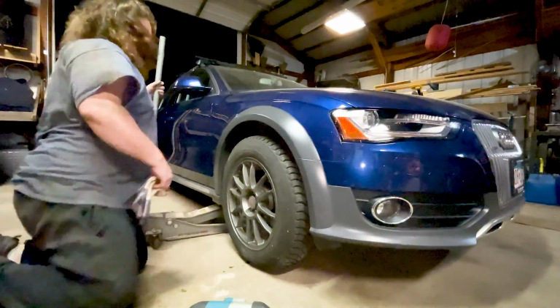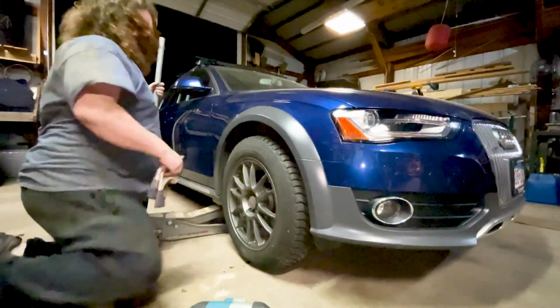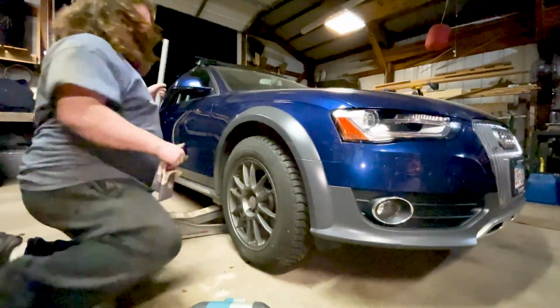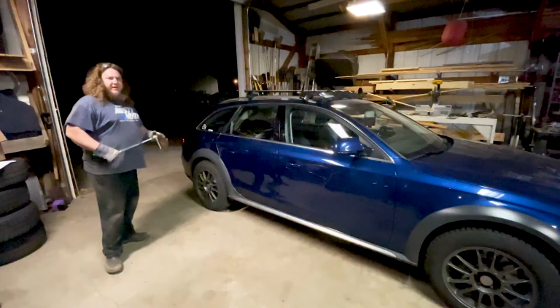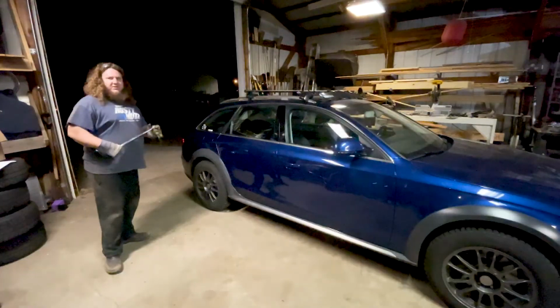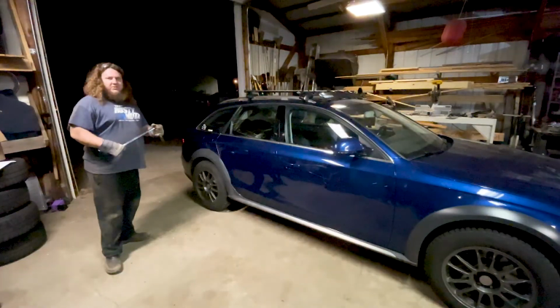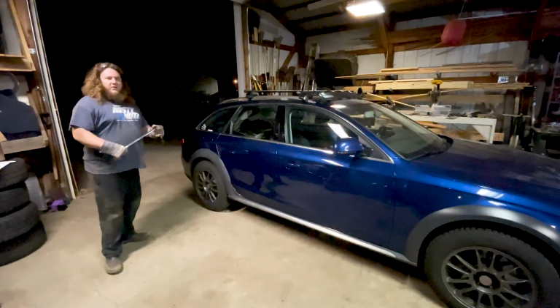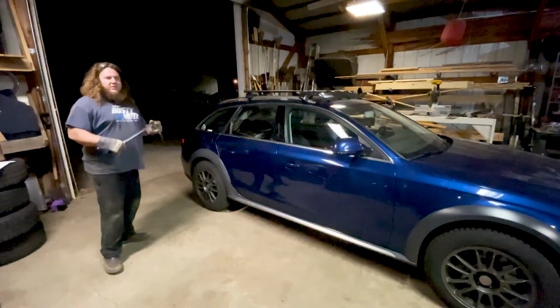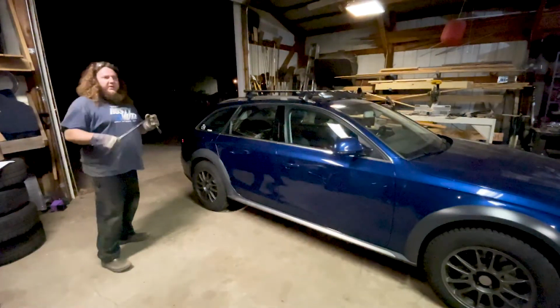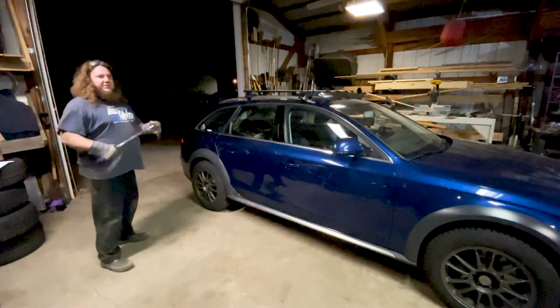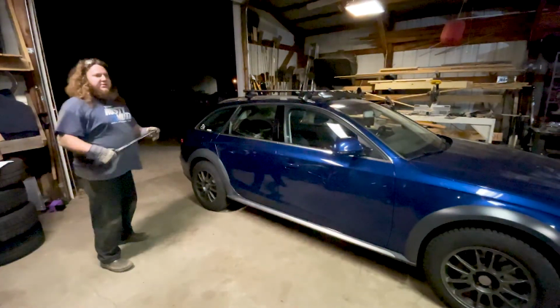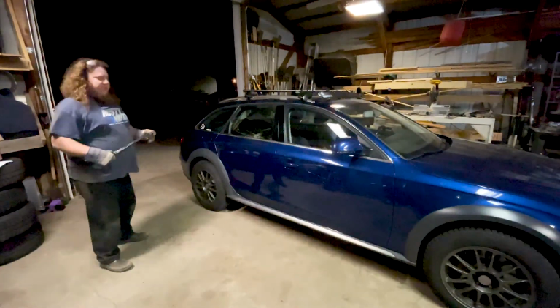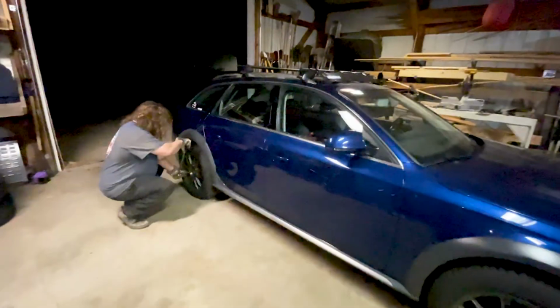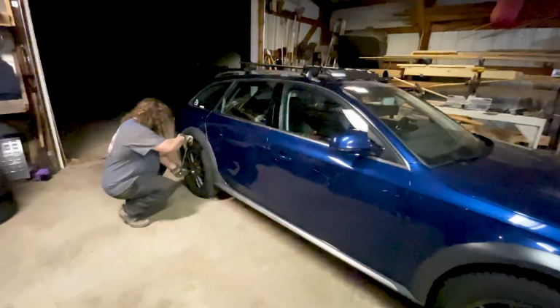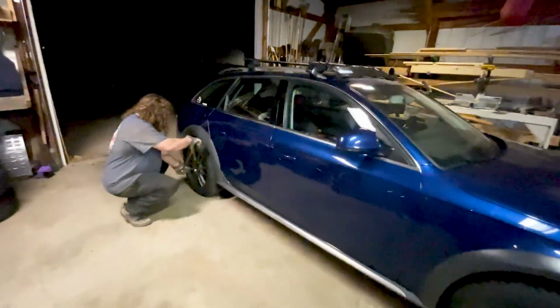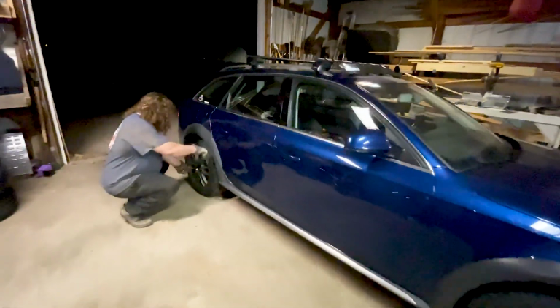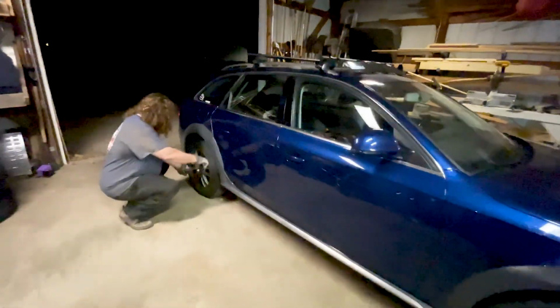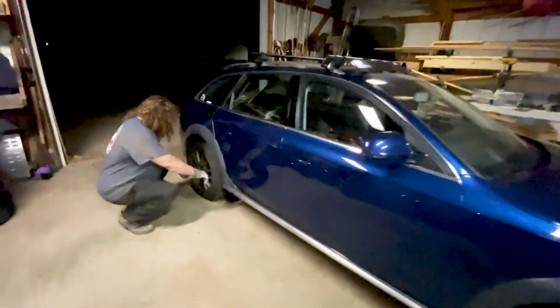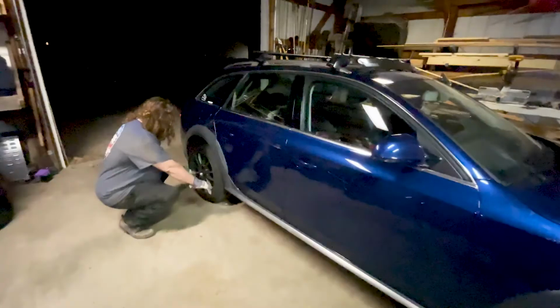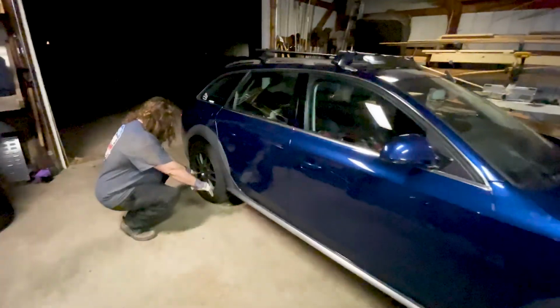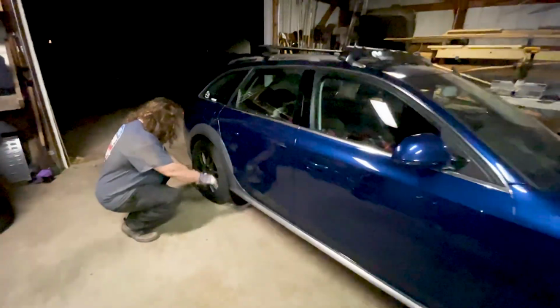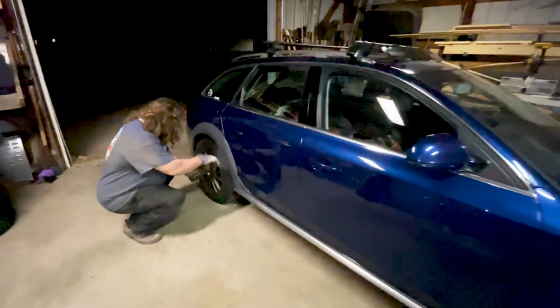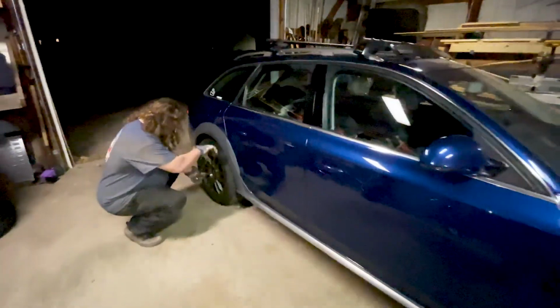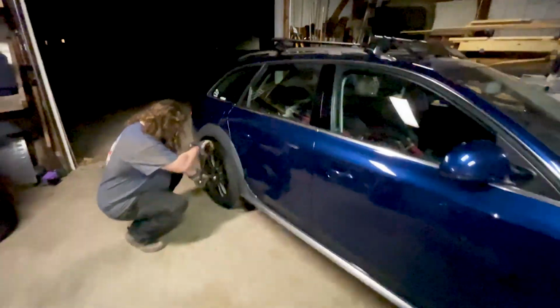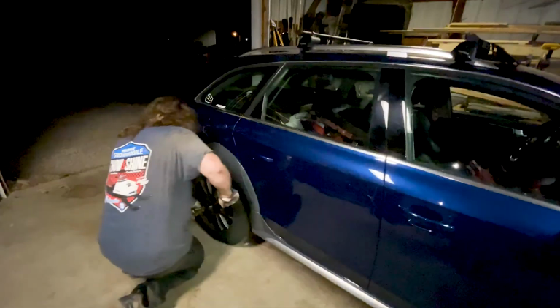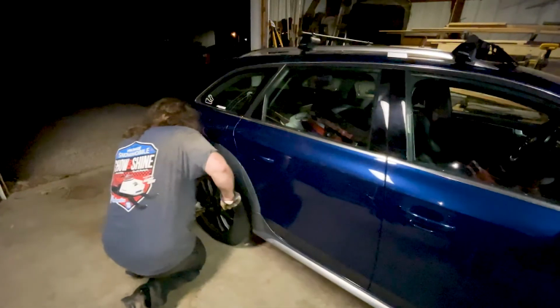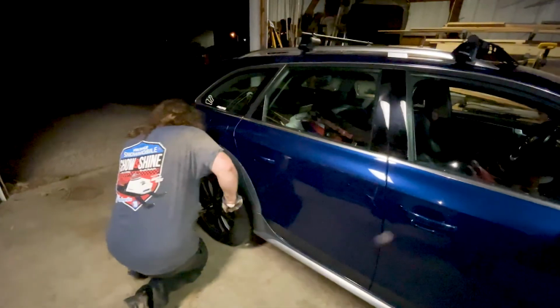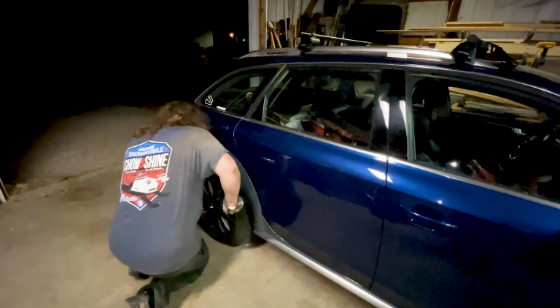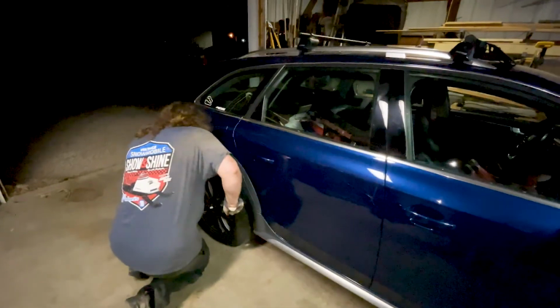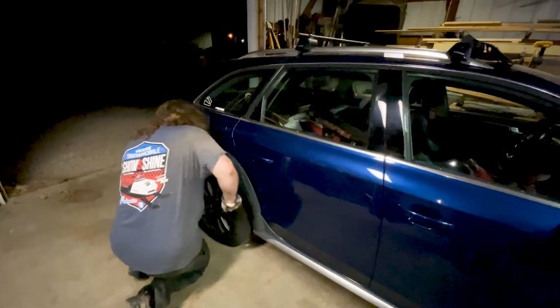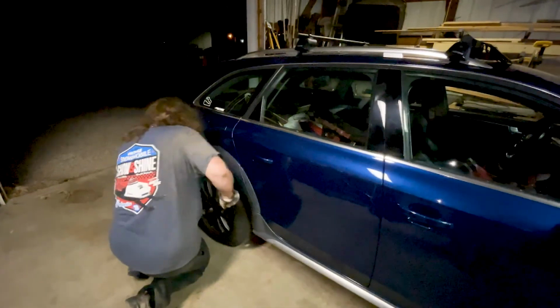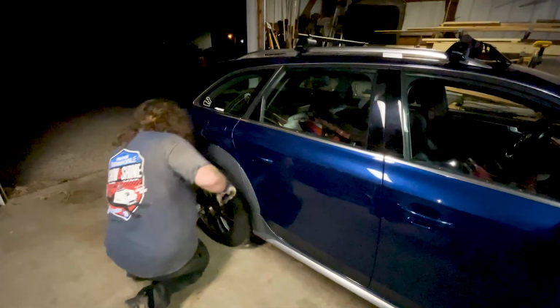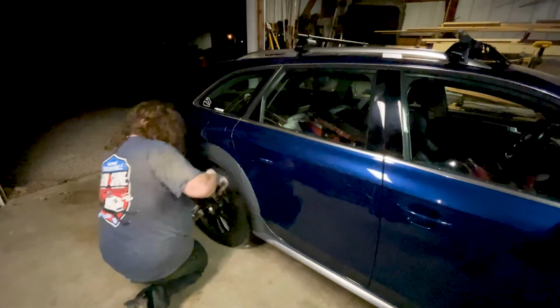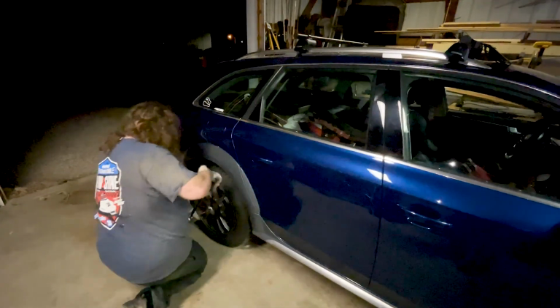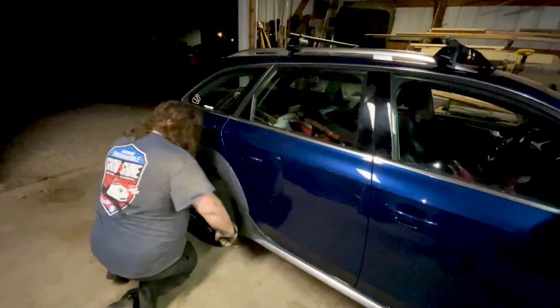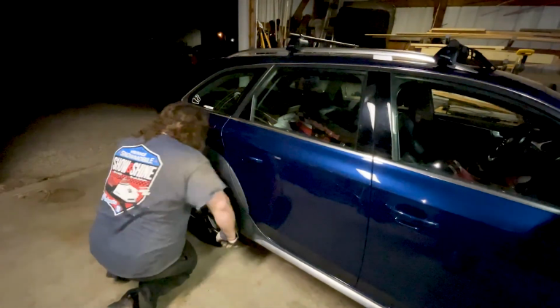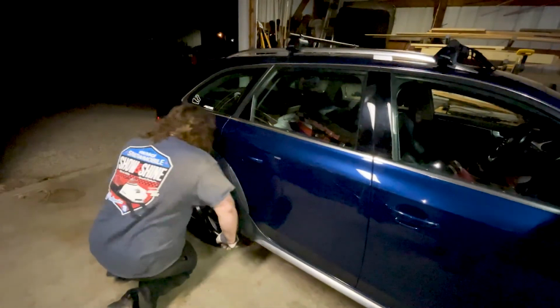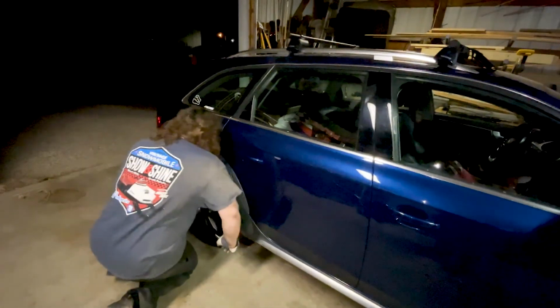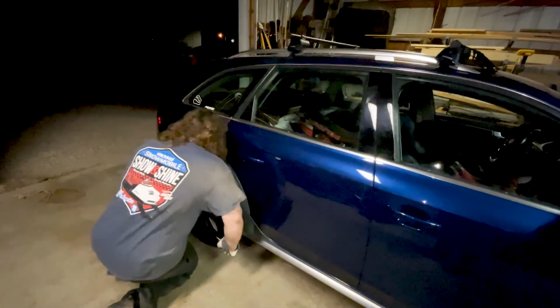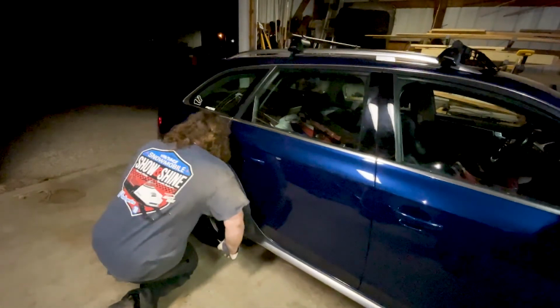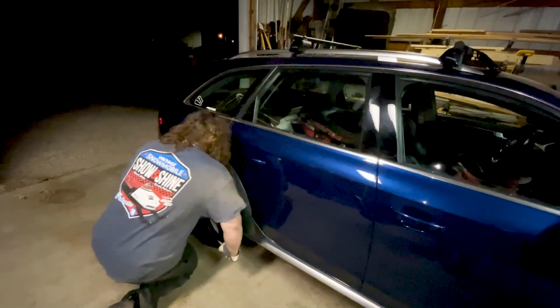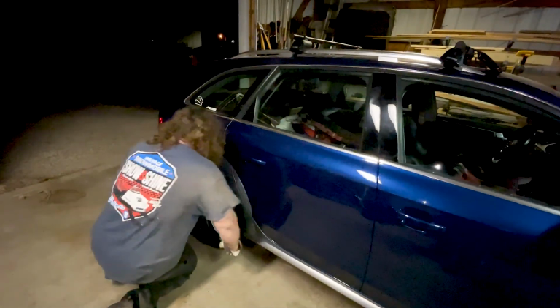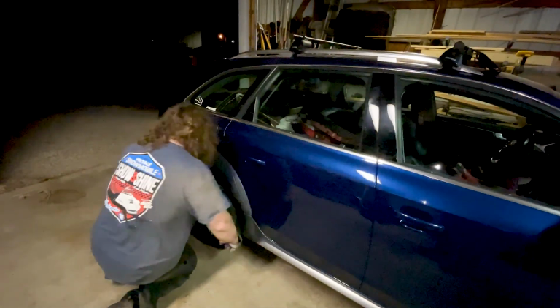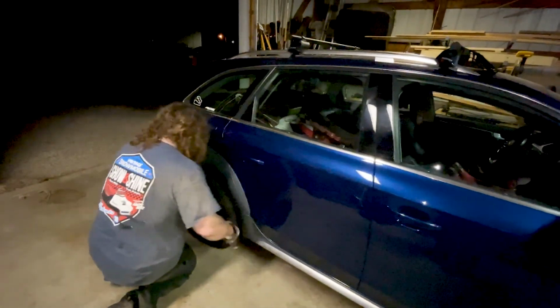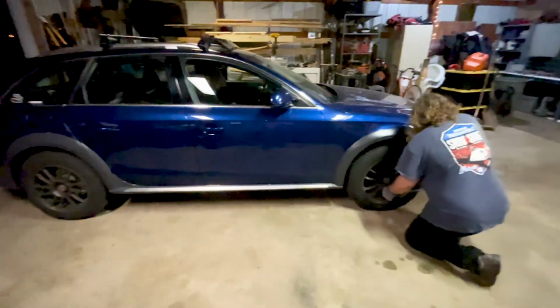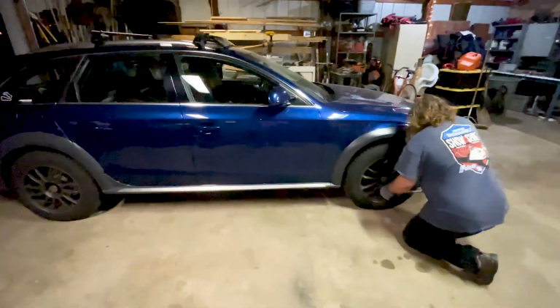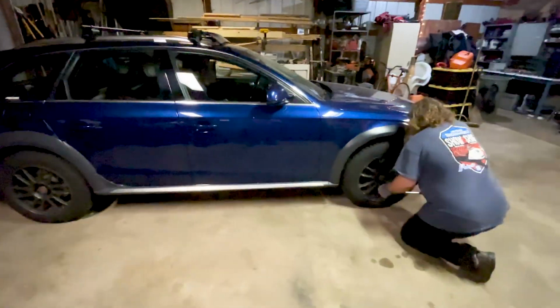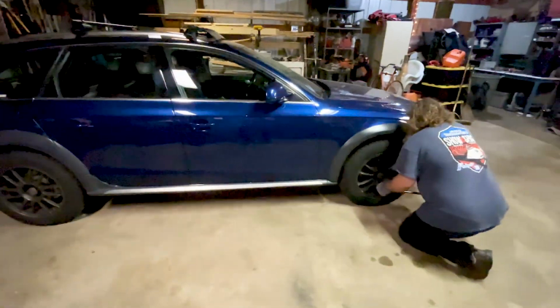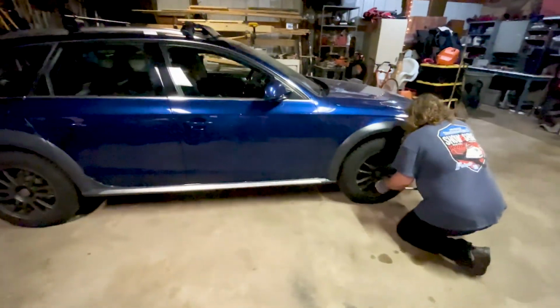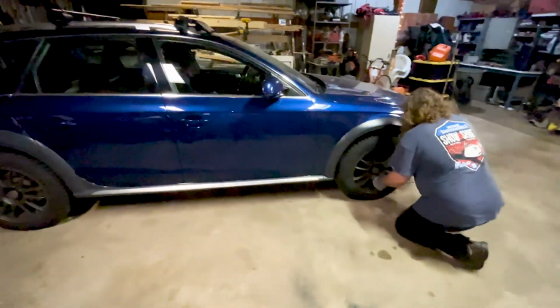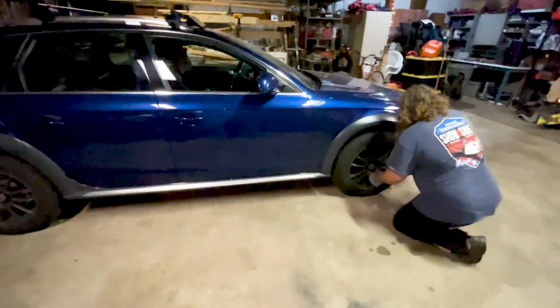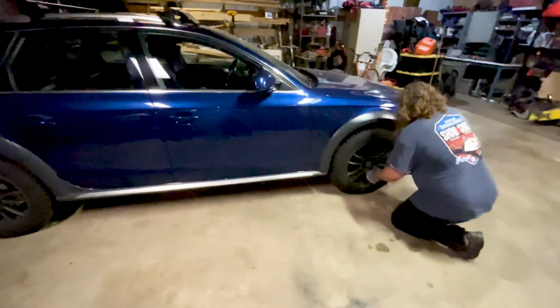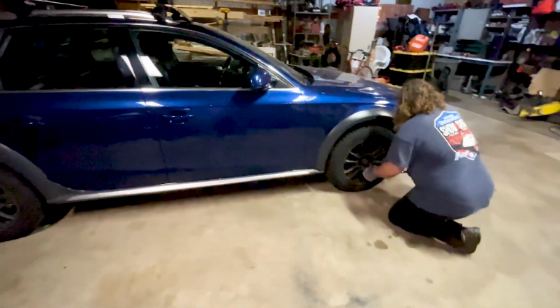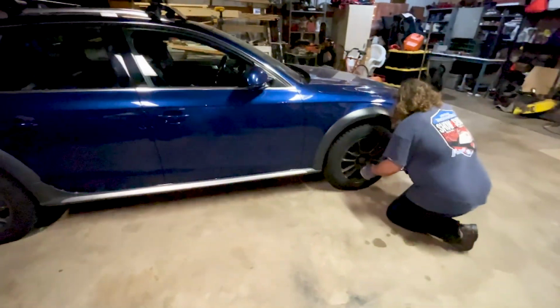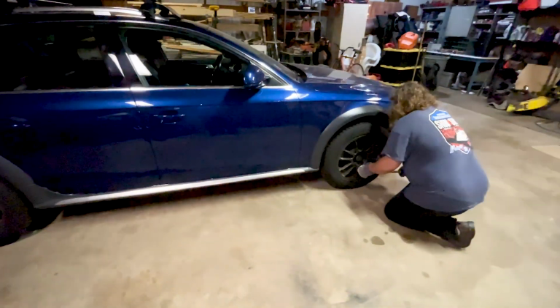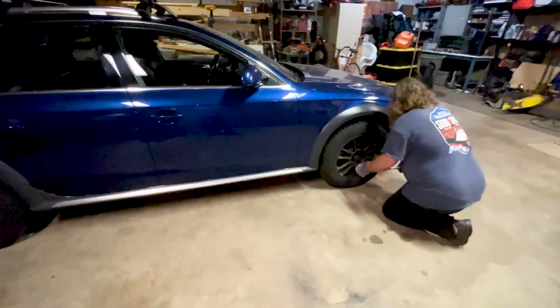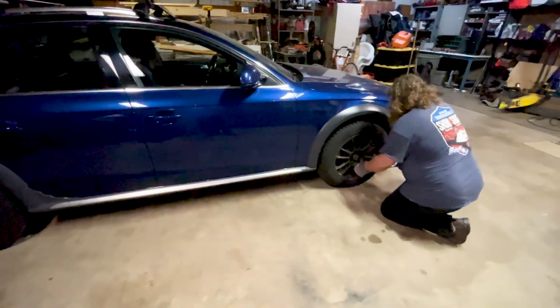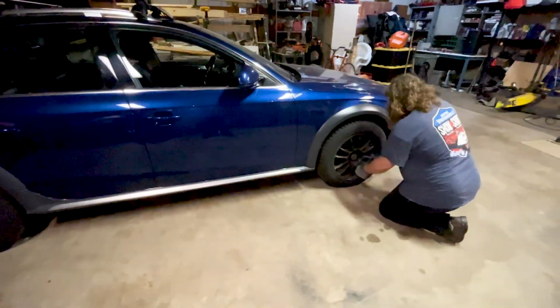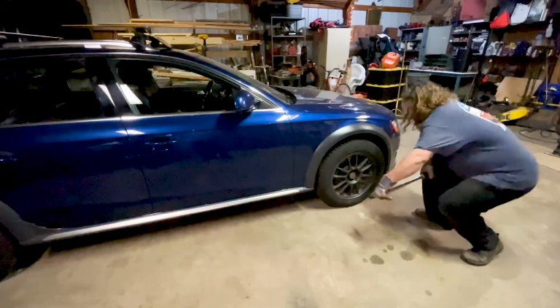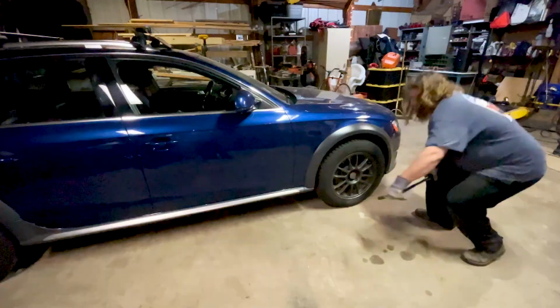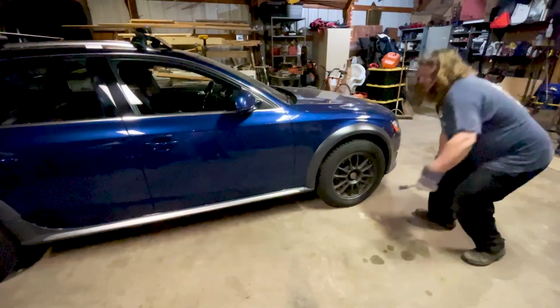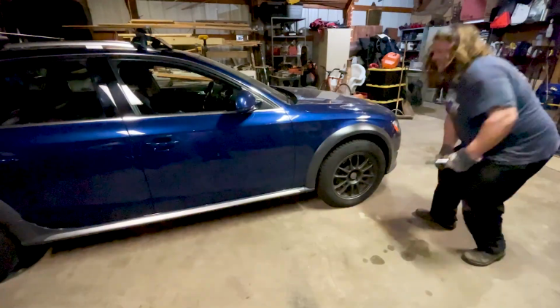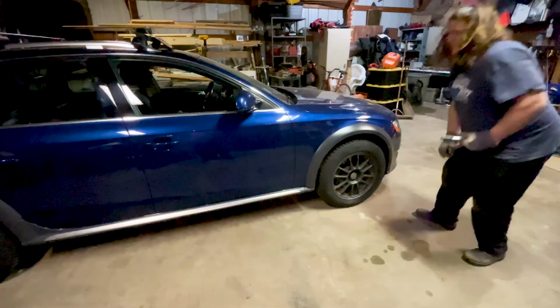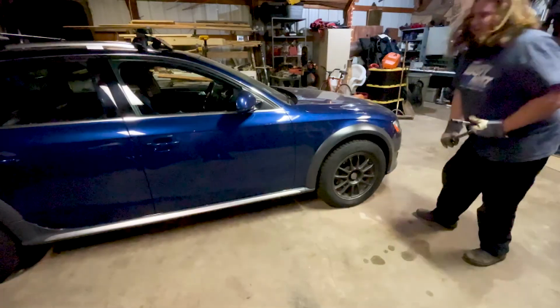Got the torque wrench. I'll torque these wheels up. There we go.